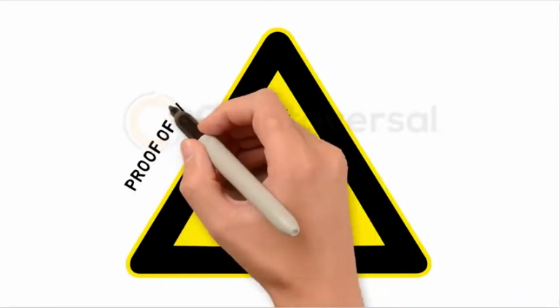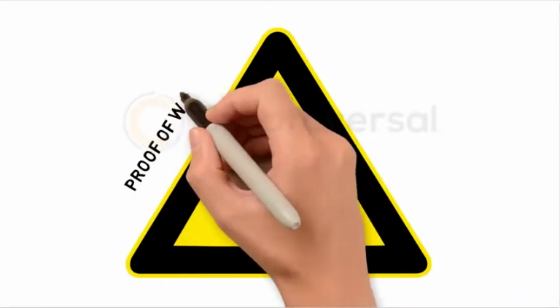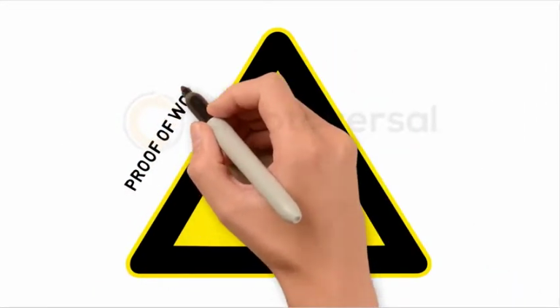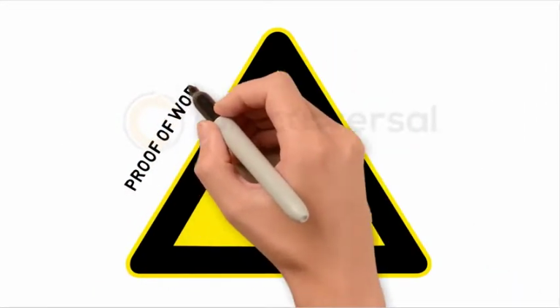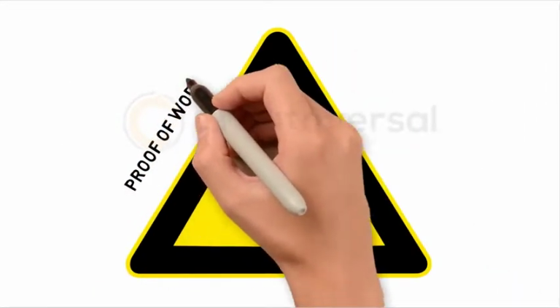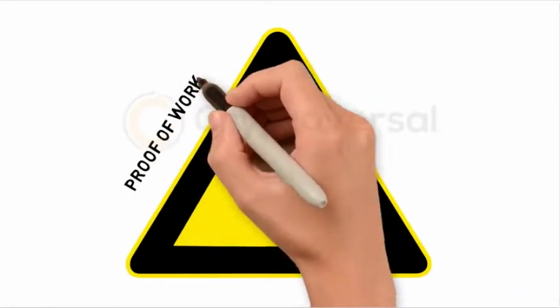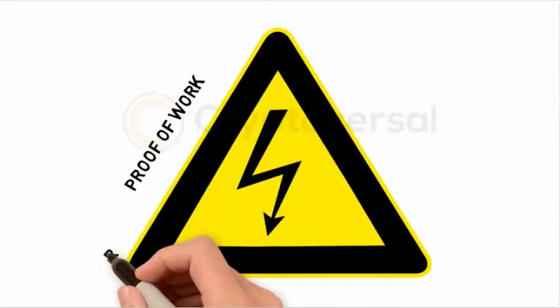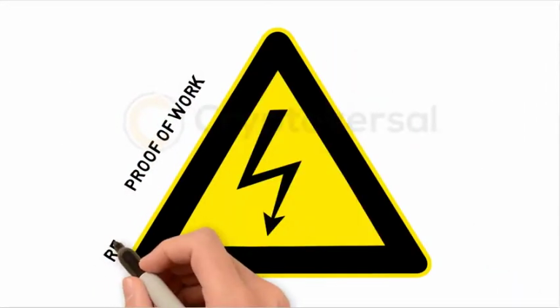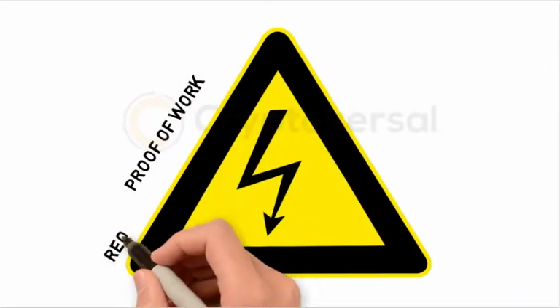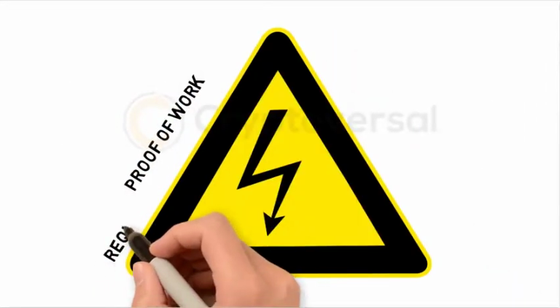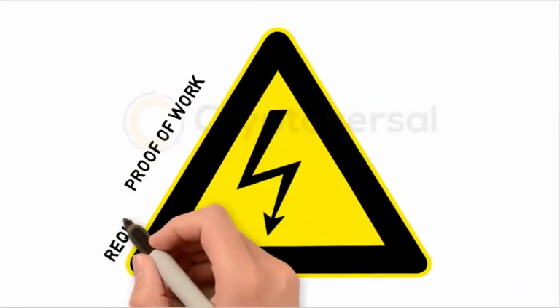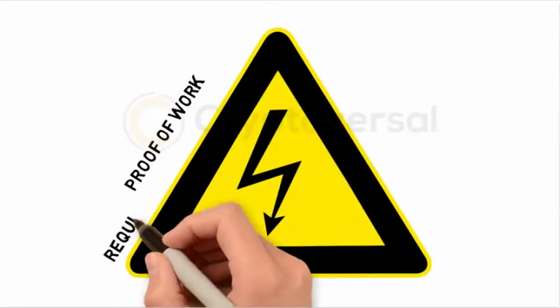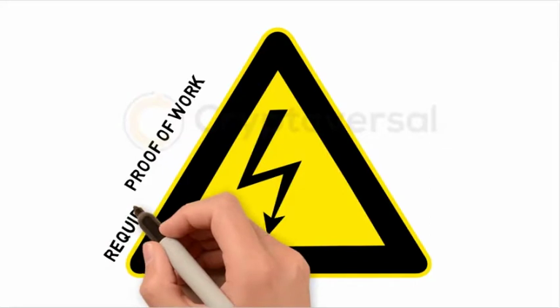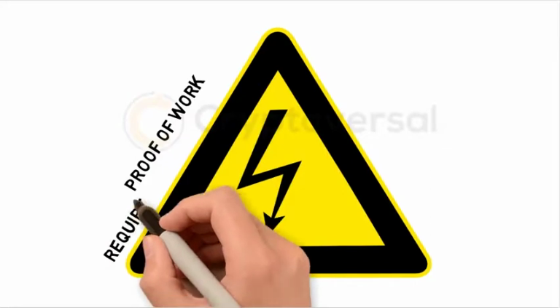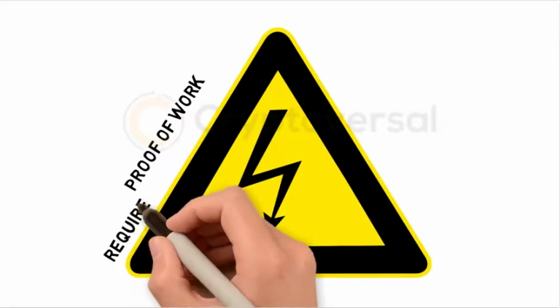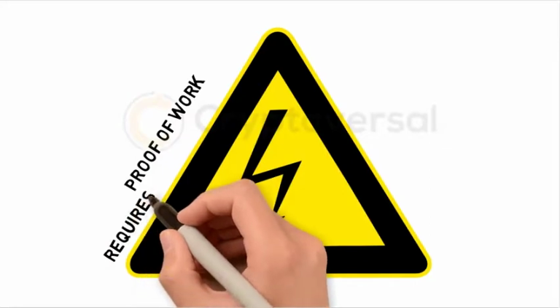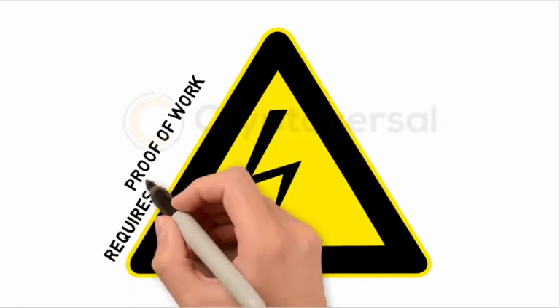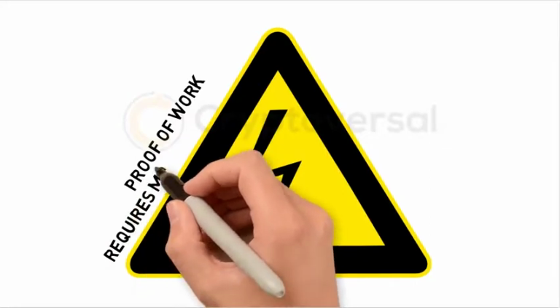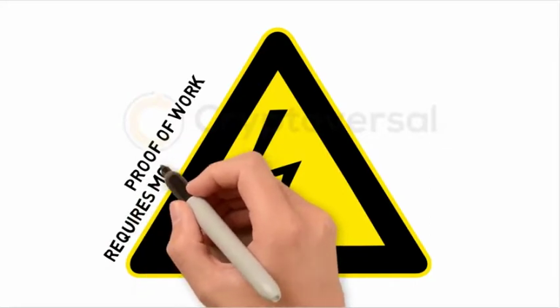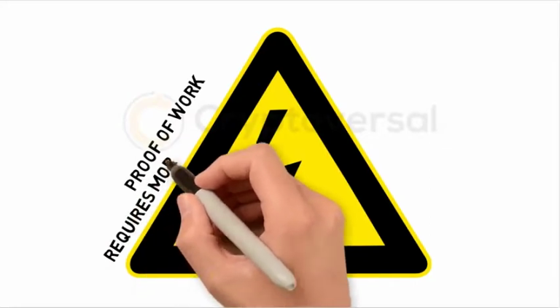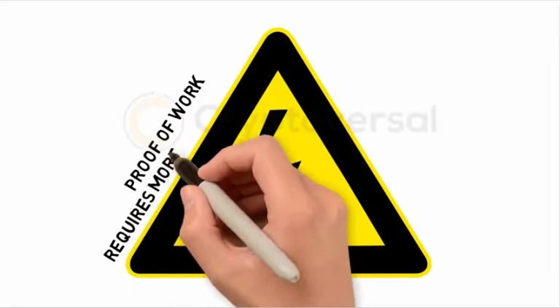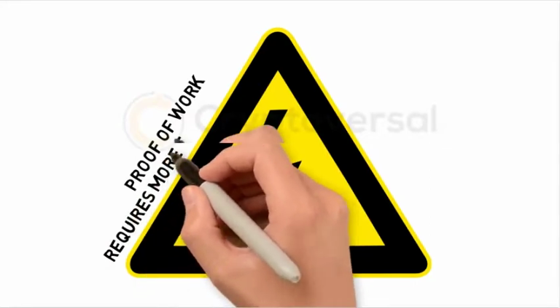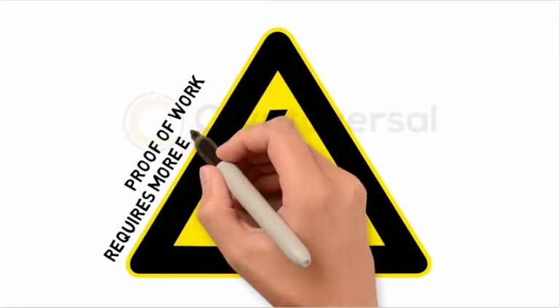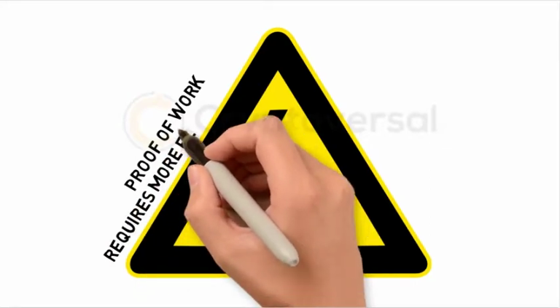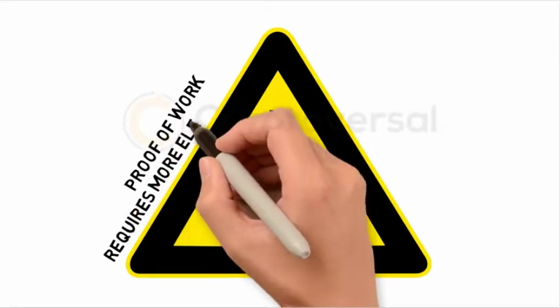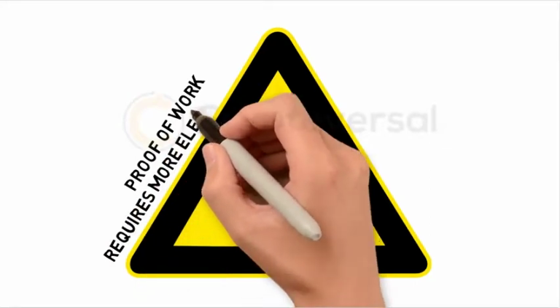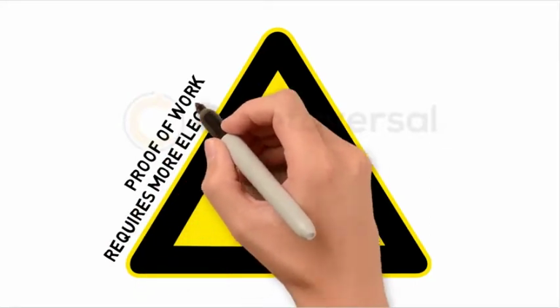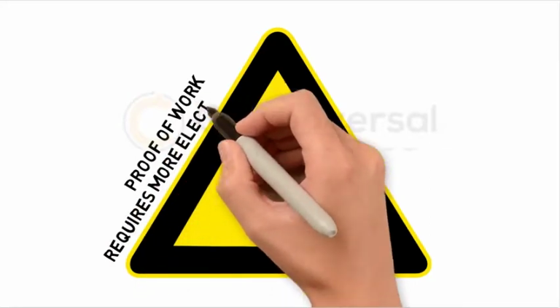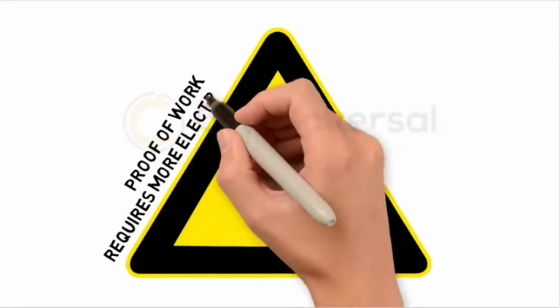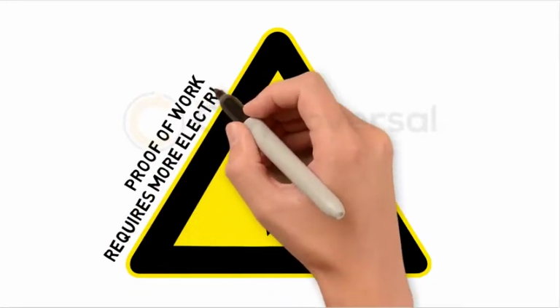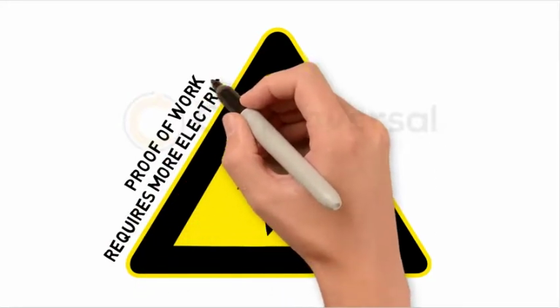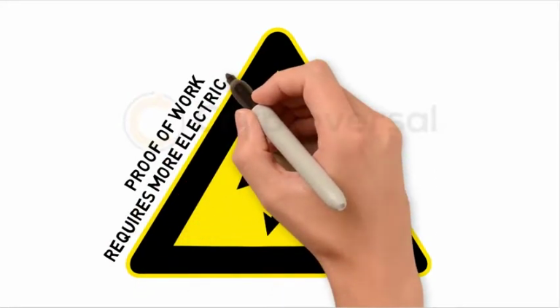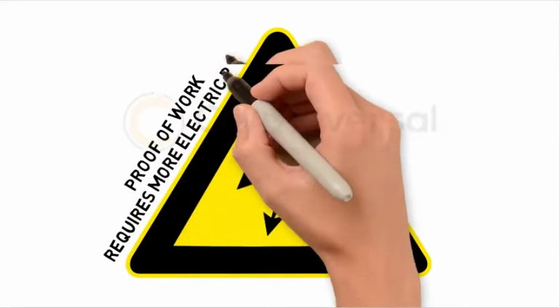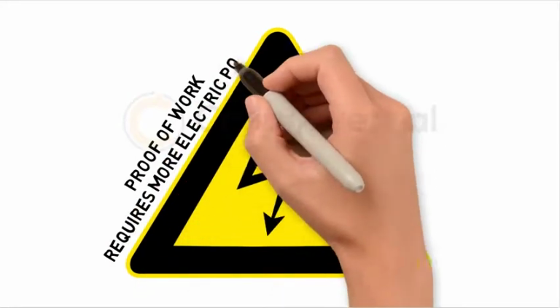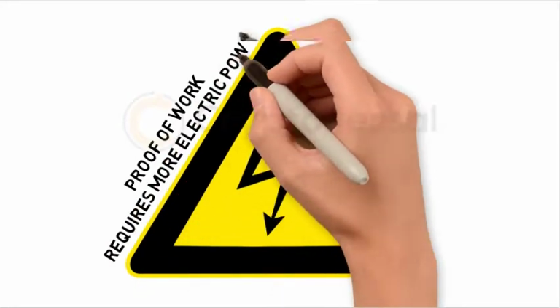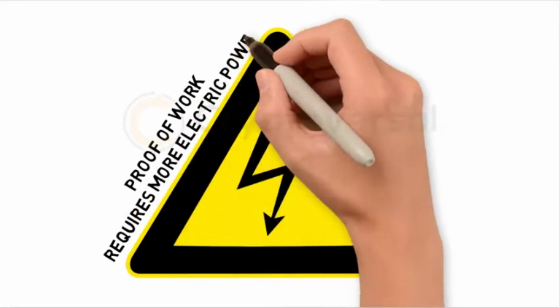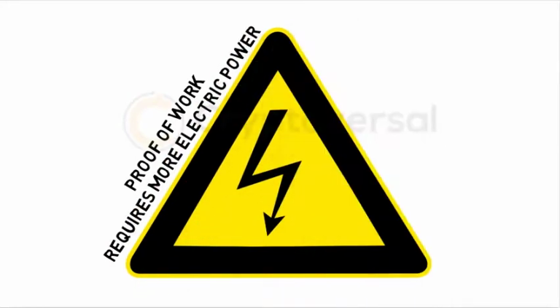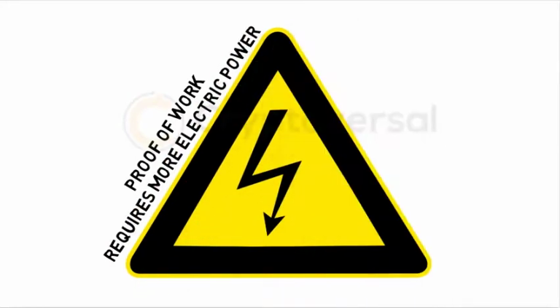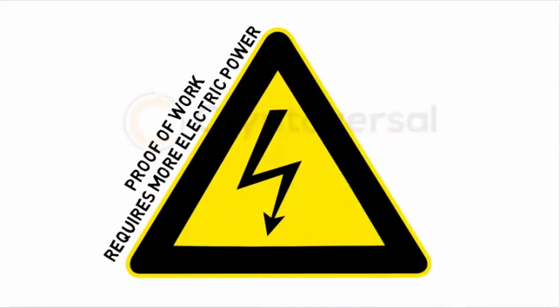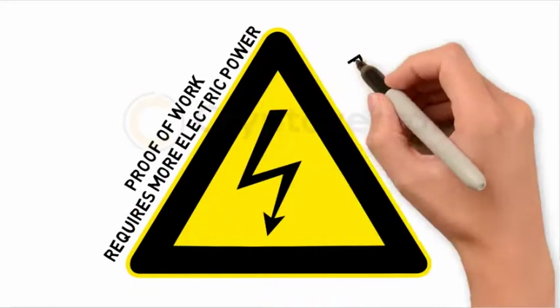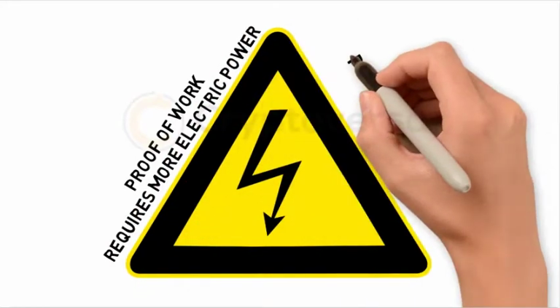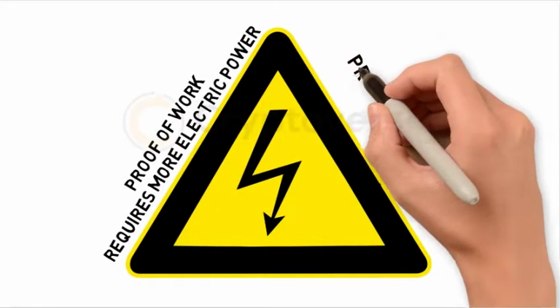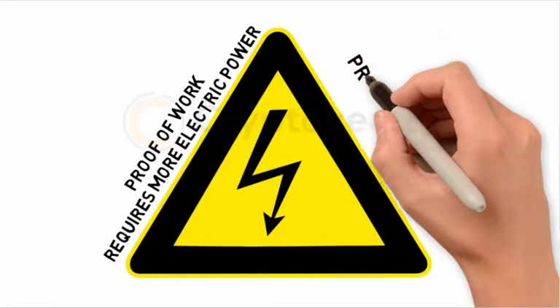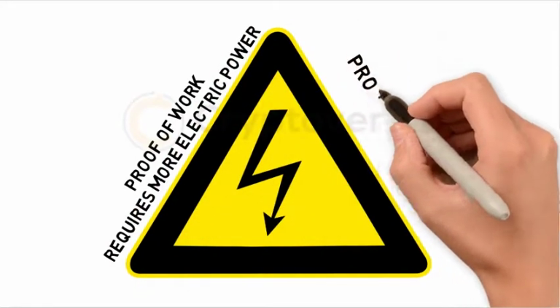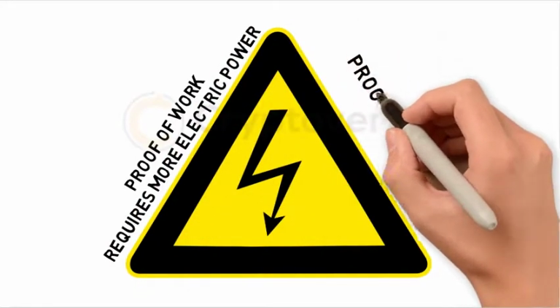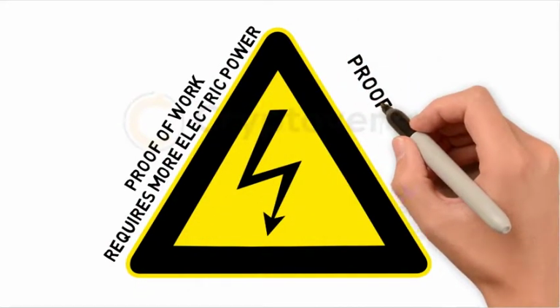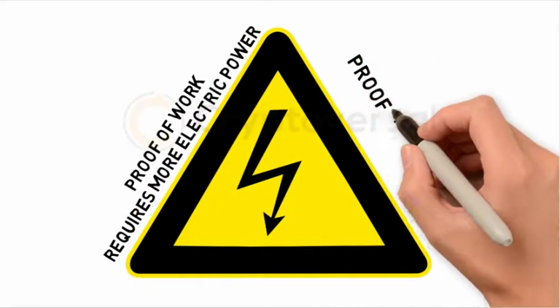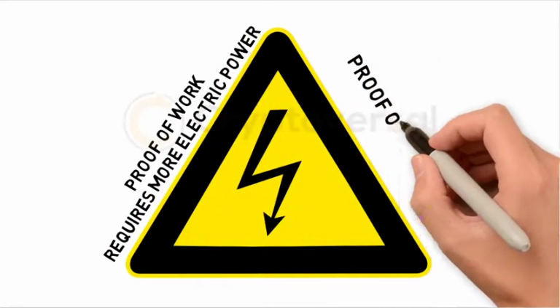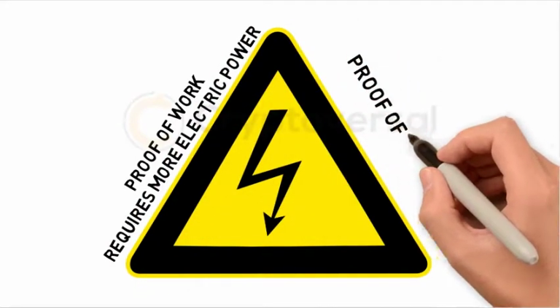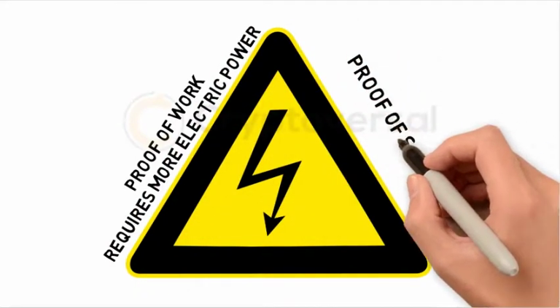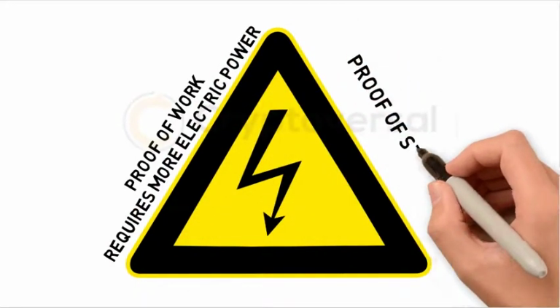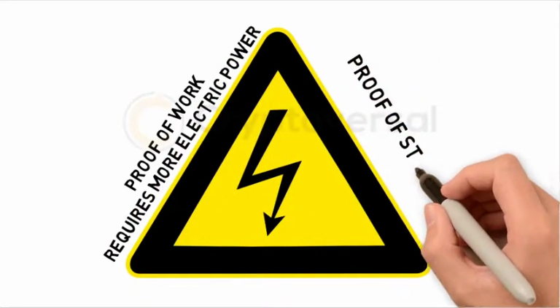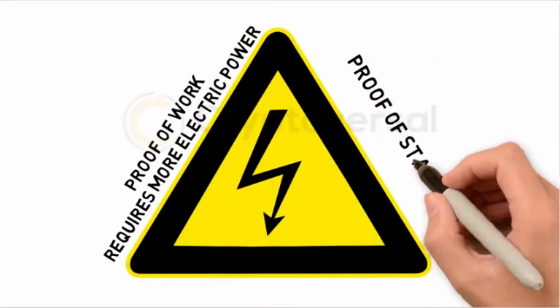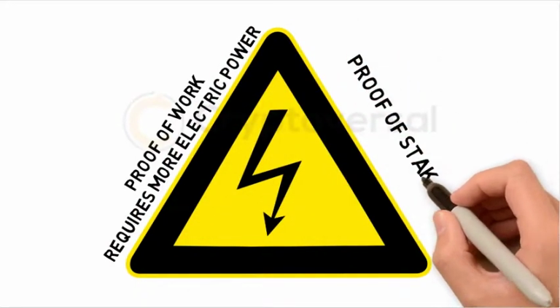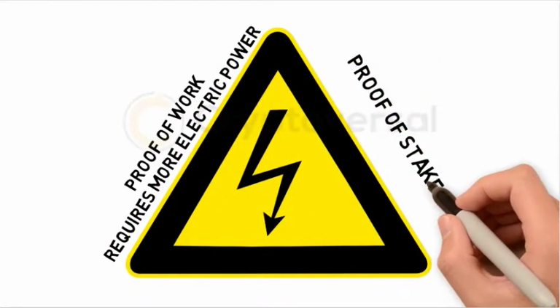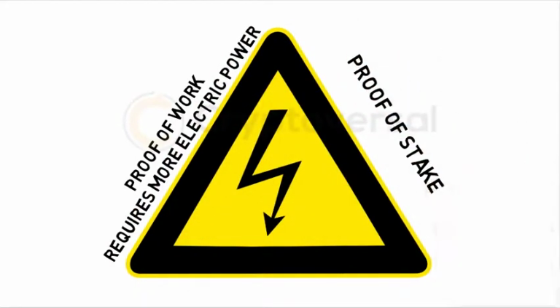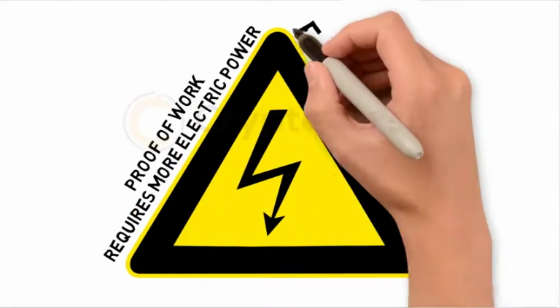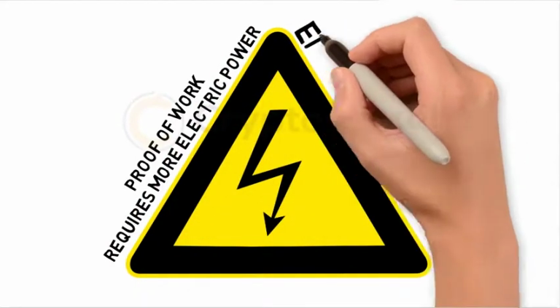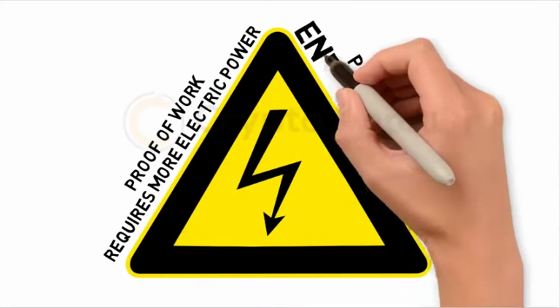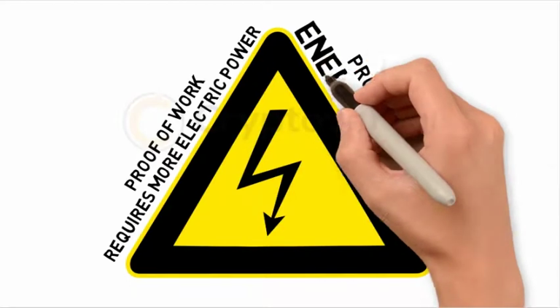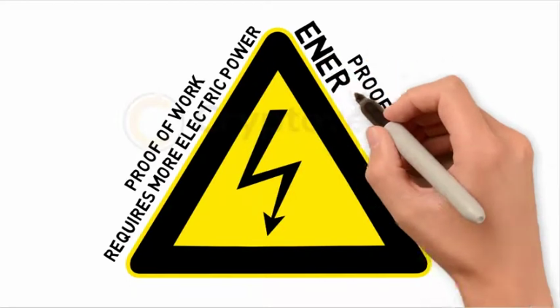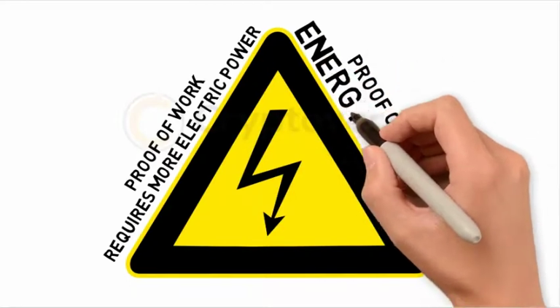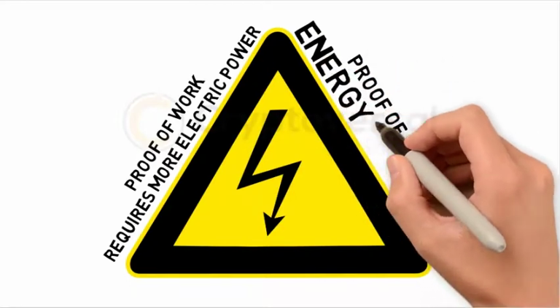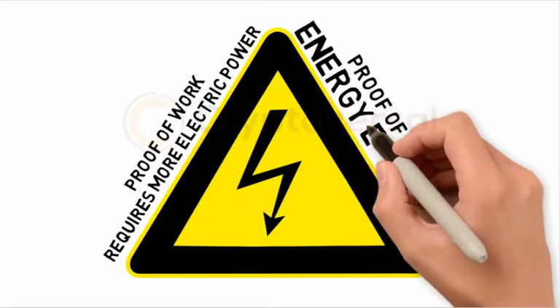Proof-of-Work requires more electric power, while Proof-of-Stake is energy efficient.